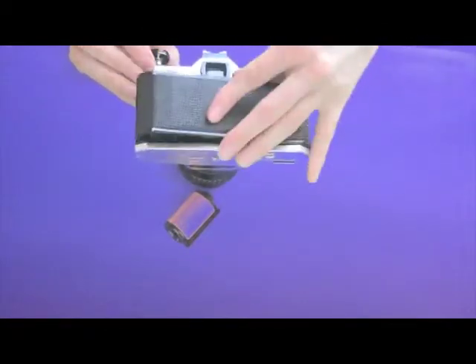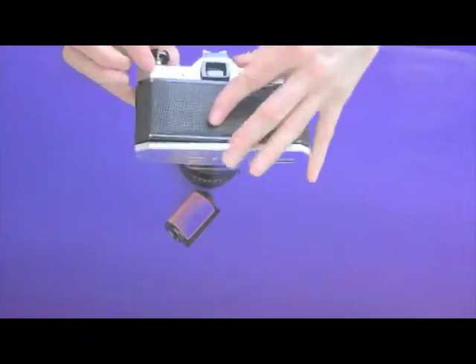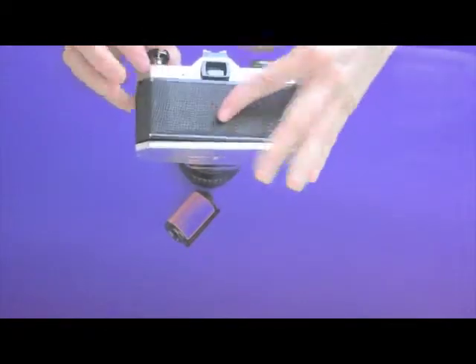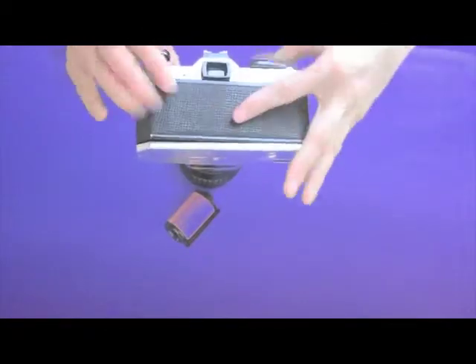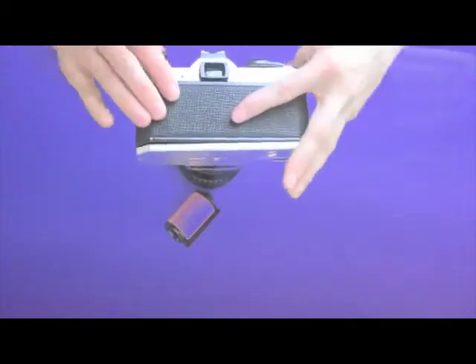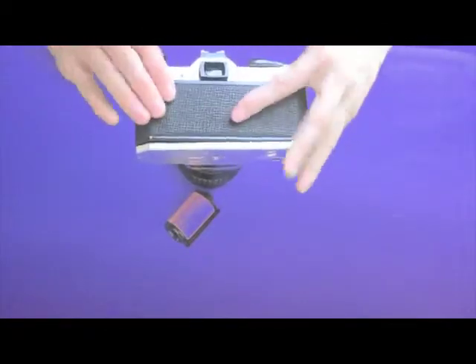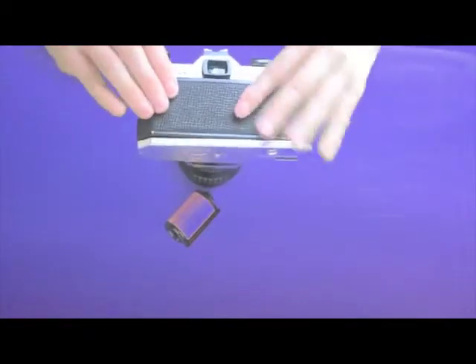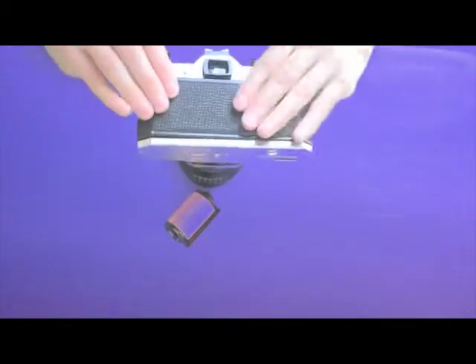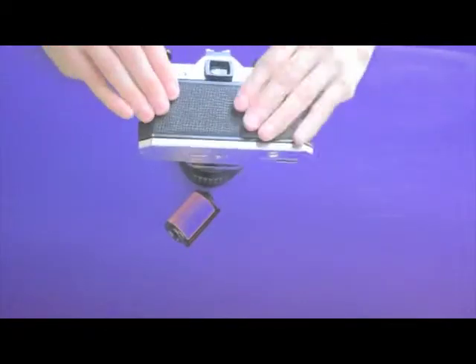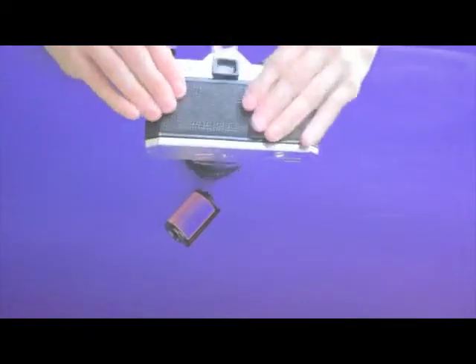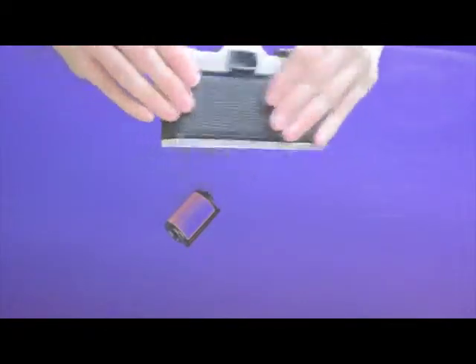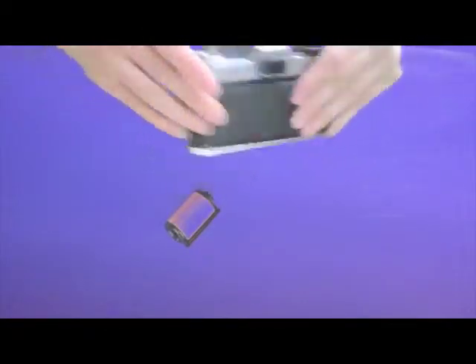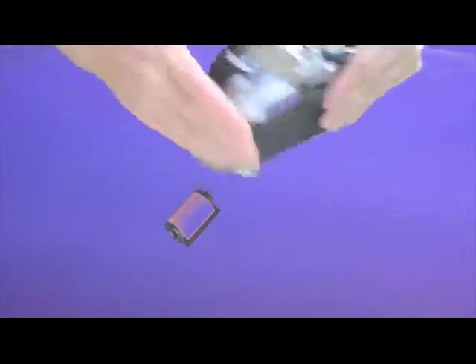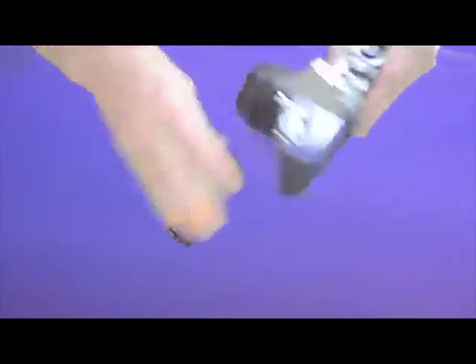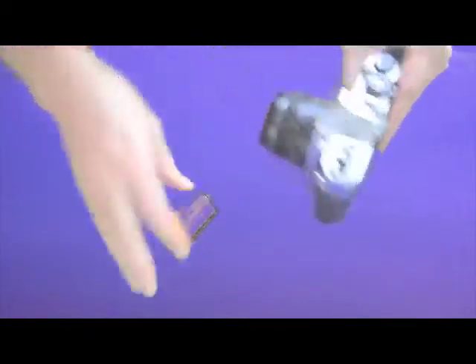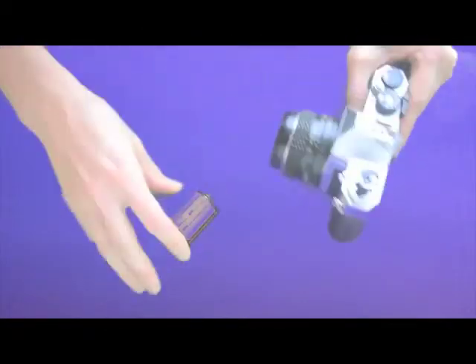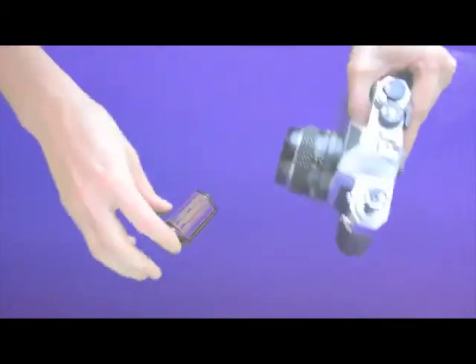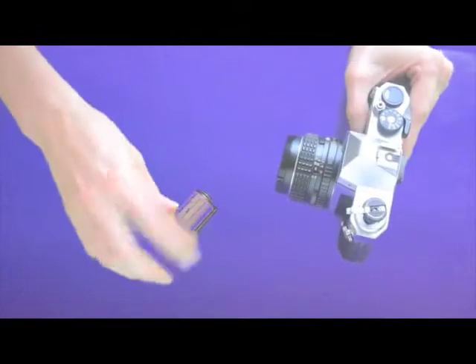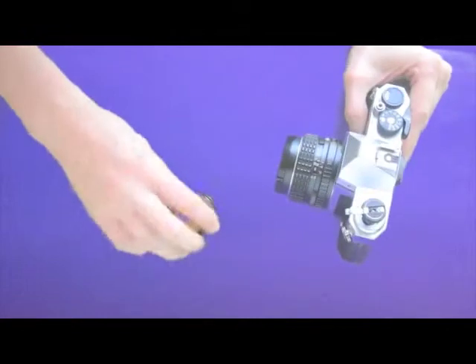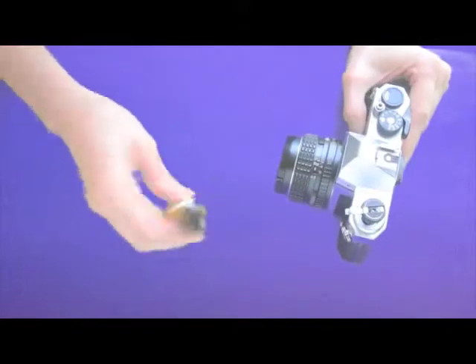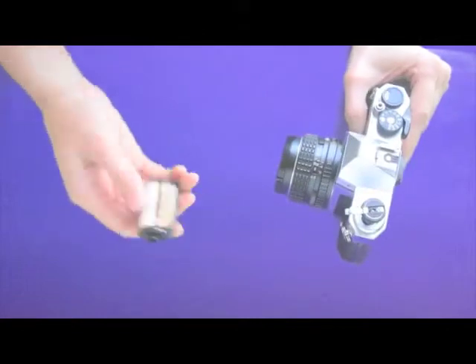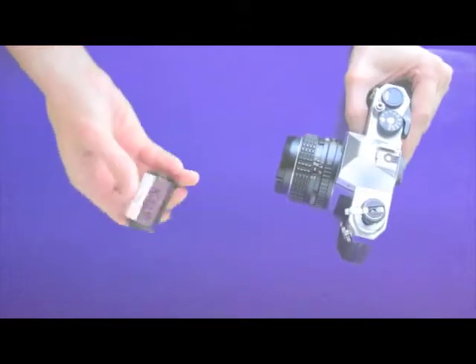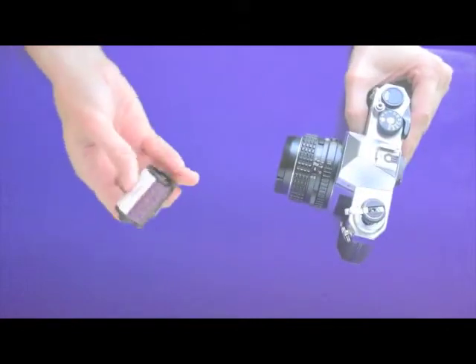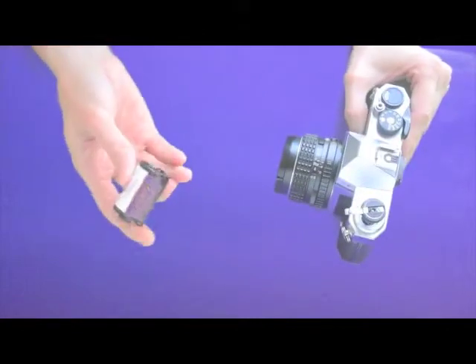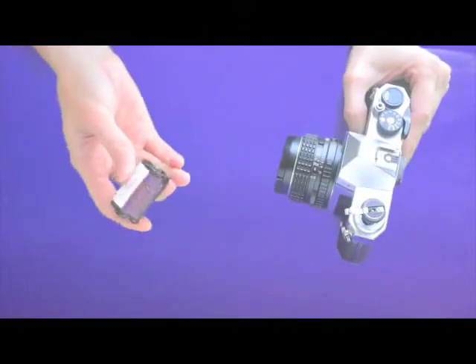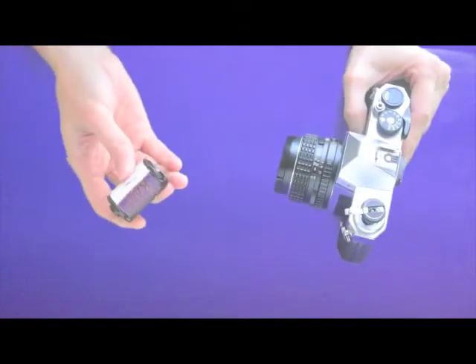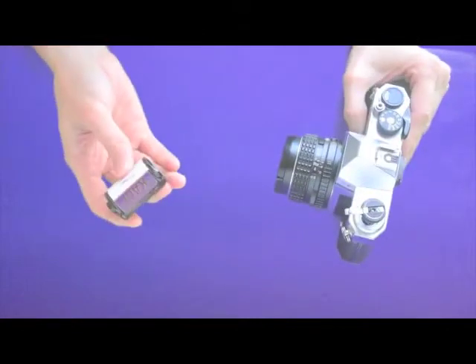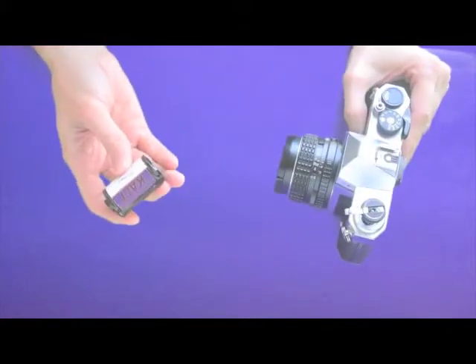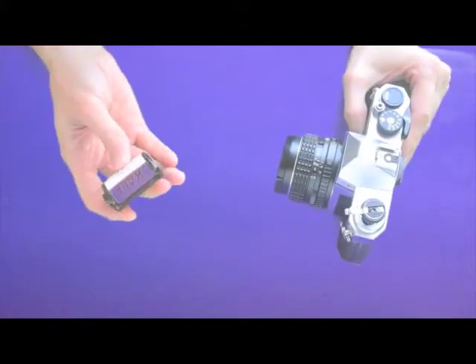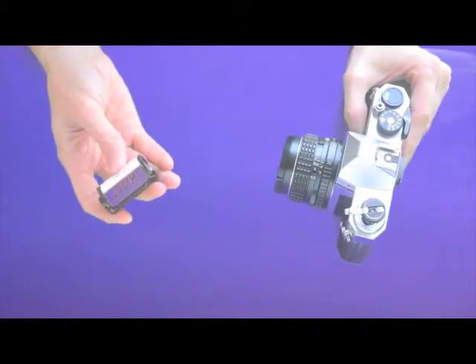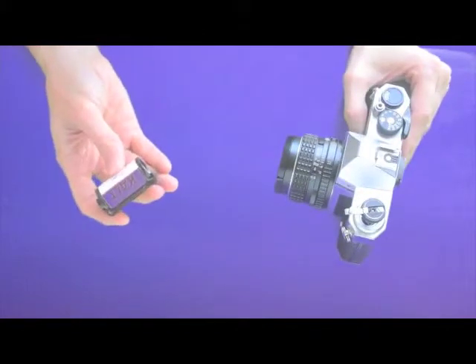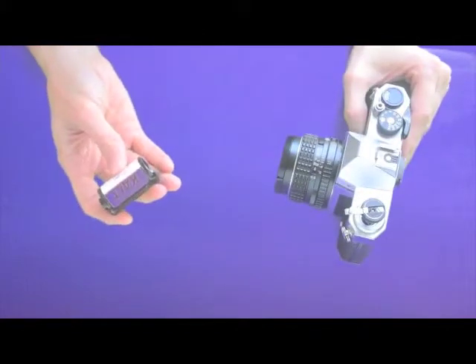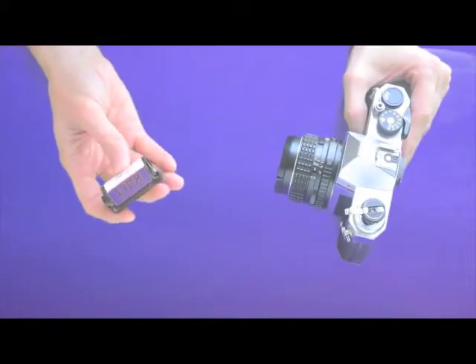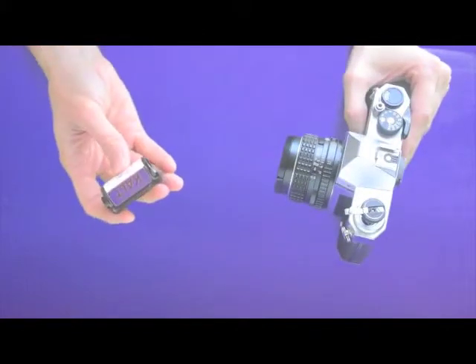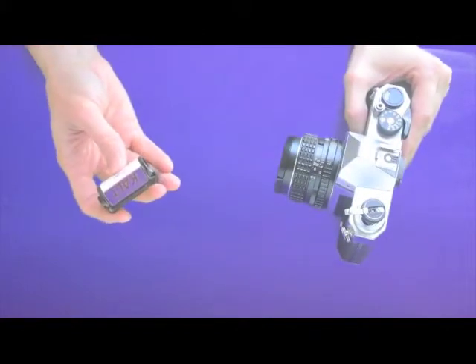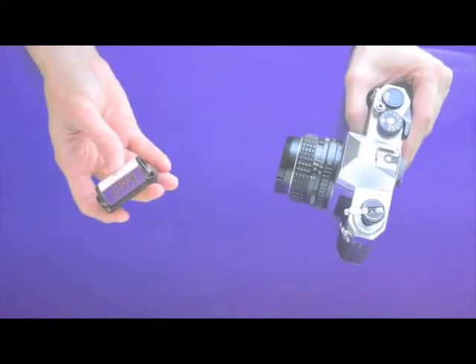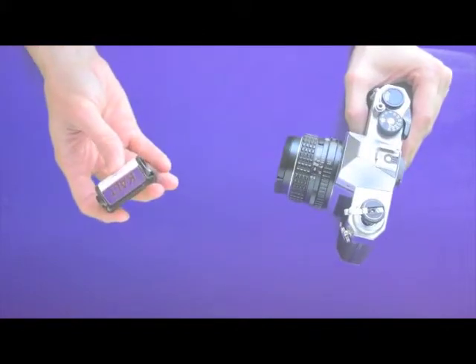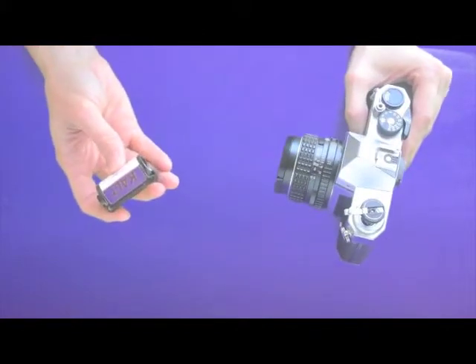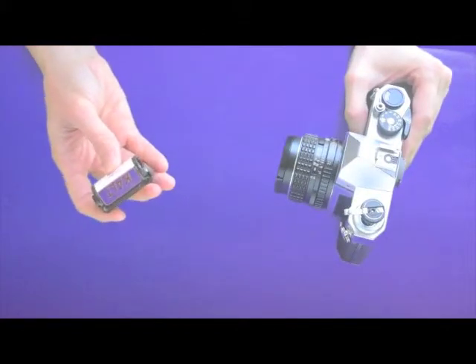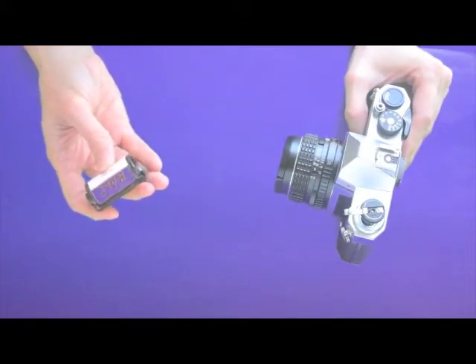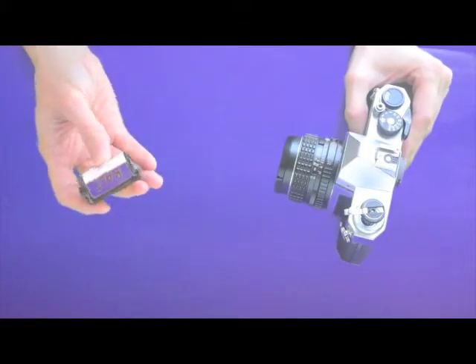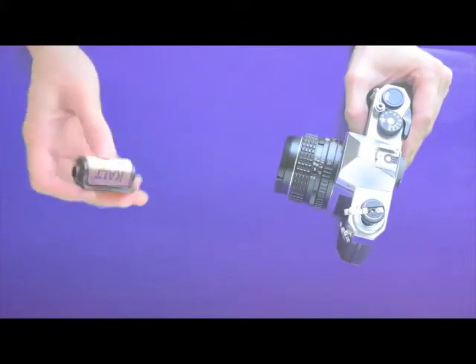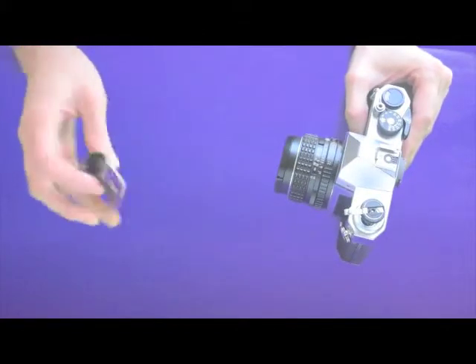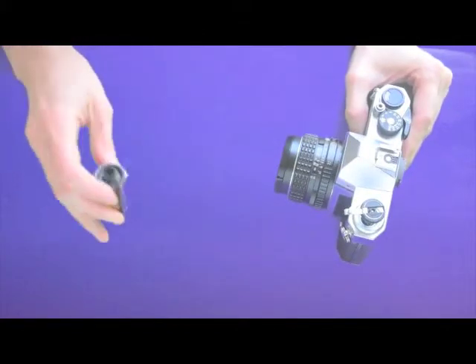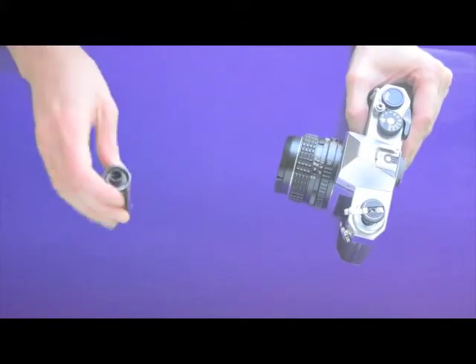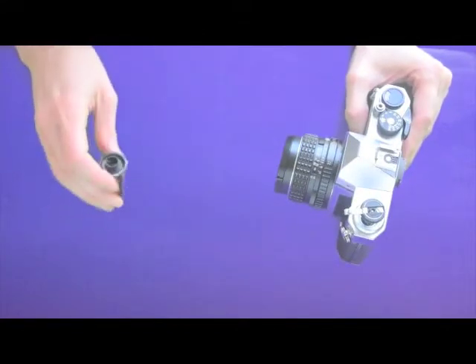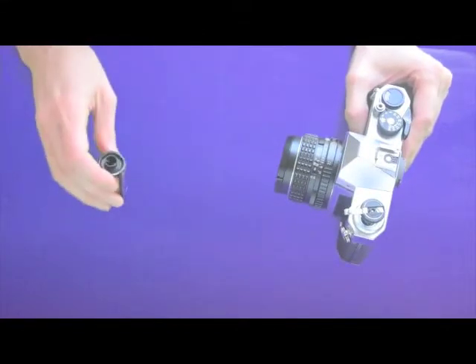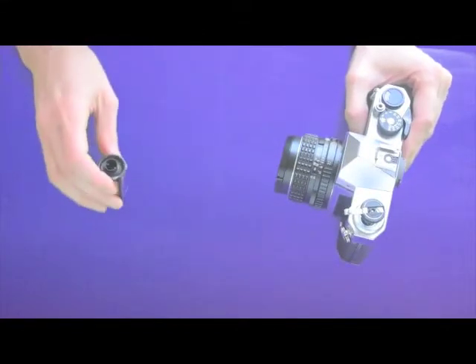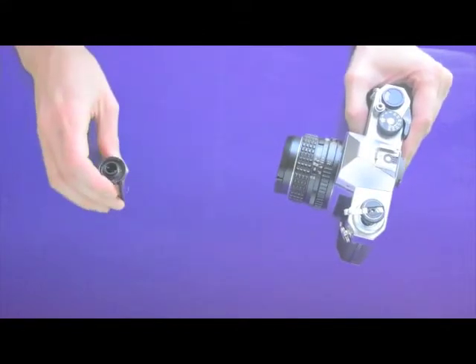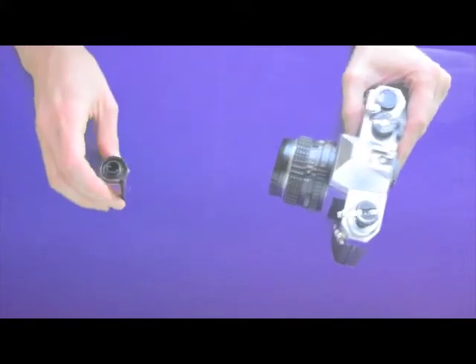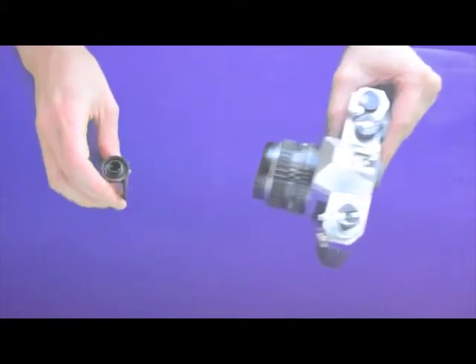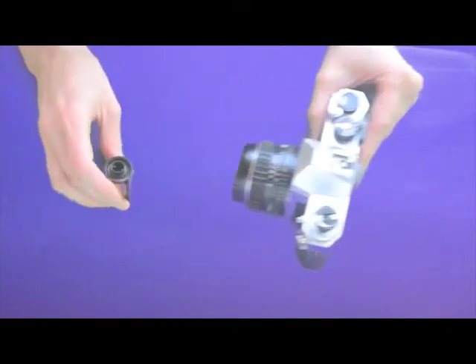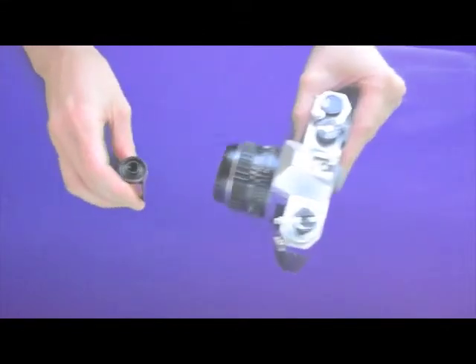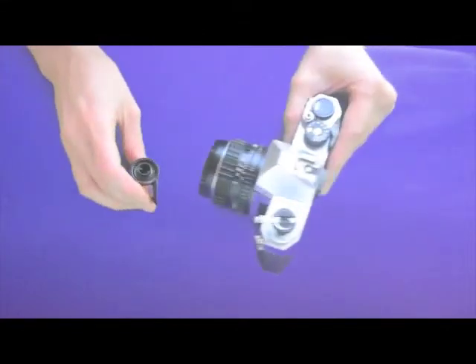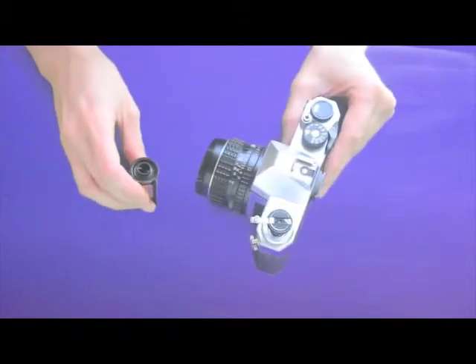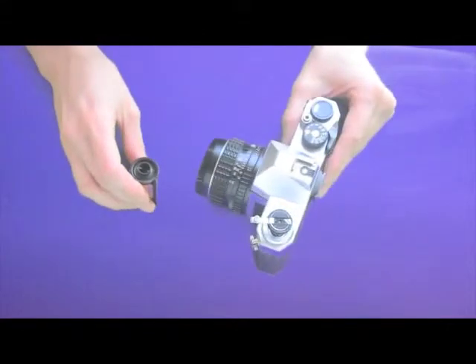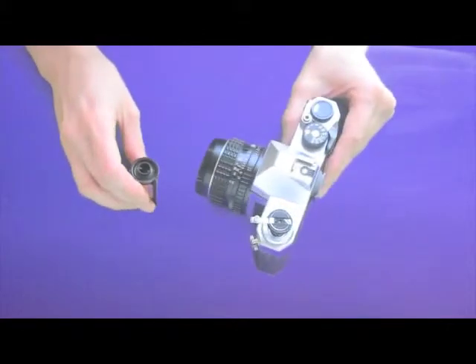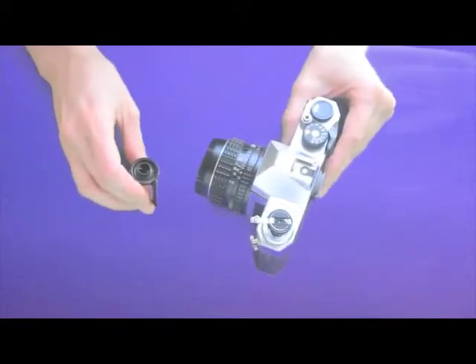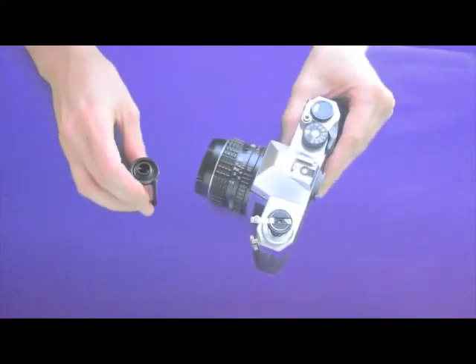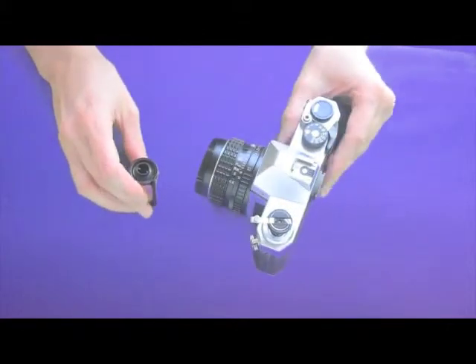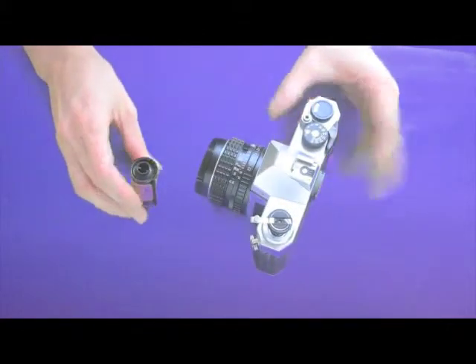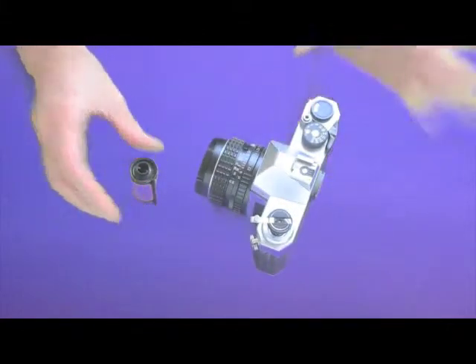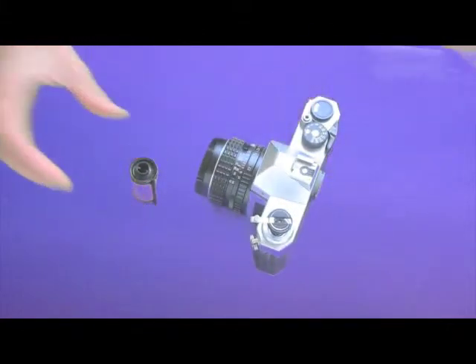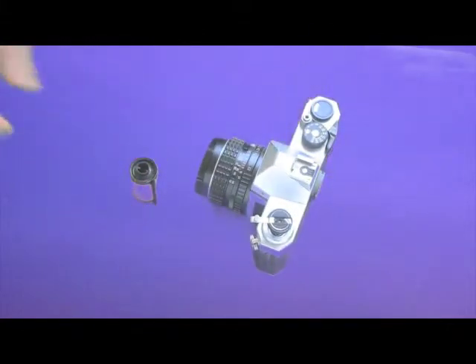Close the camera back and now you're ready to take it for processing. That's how you do it.